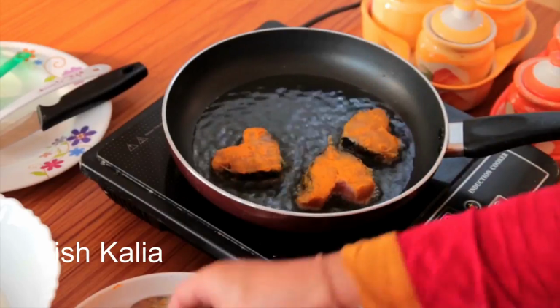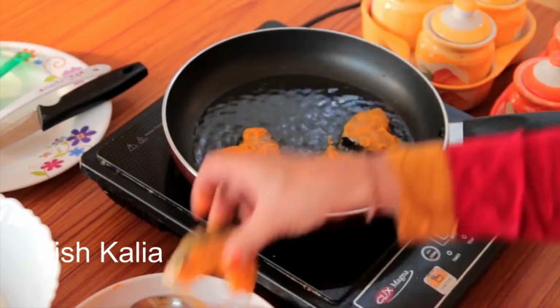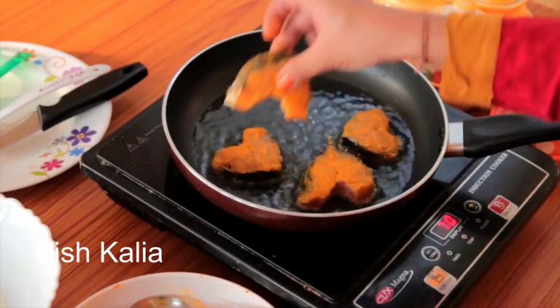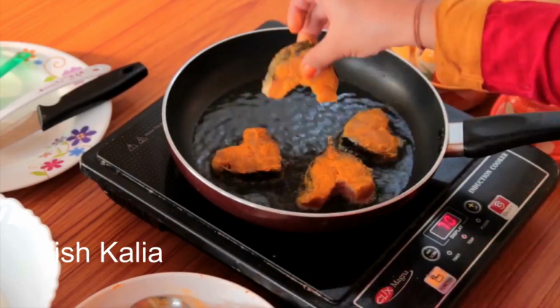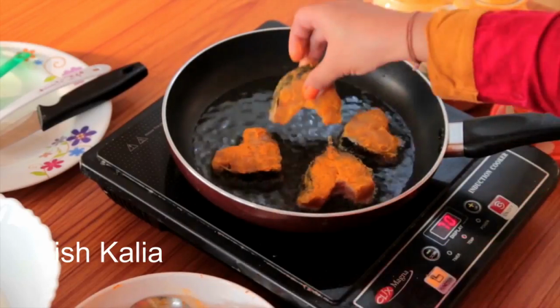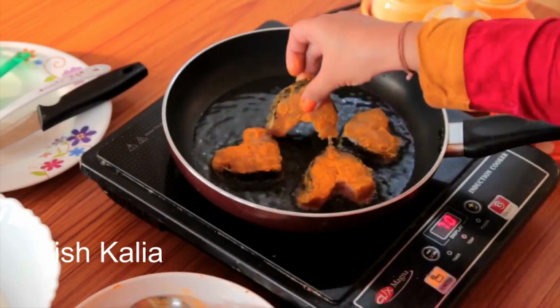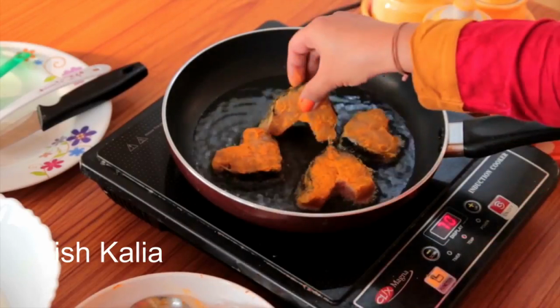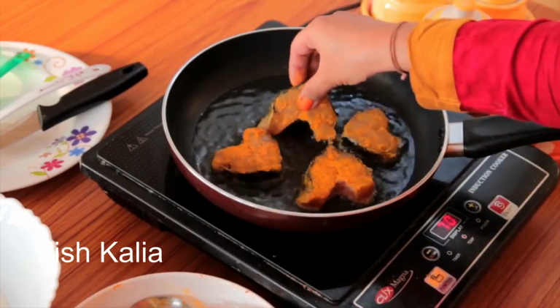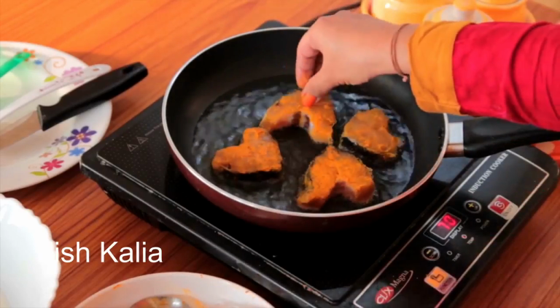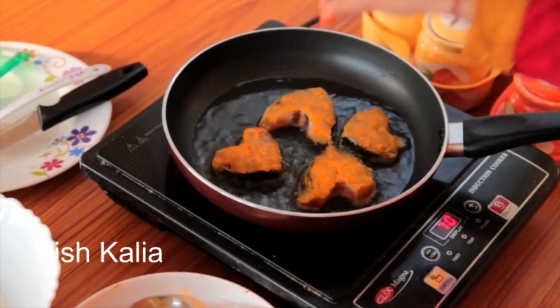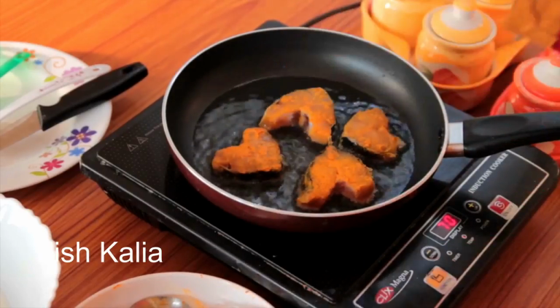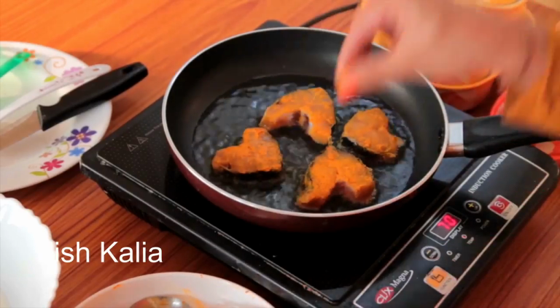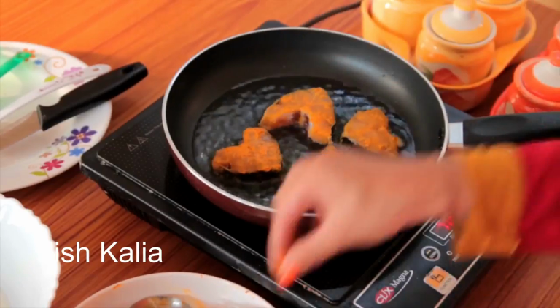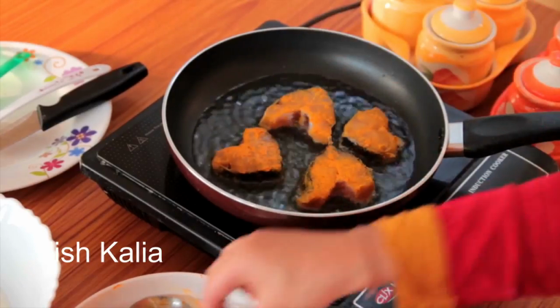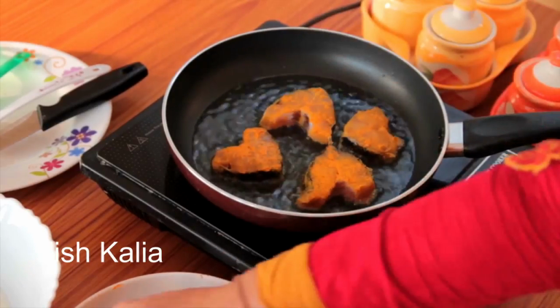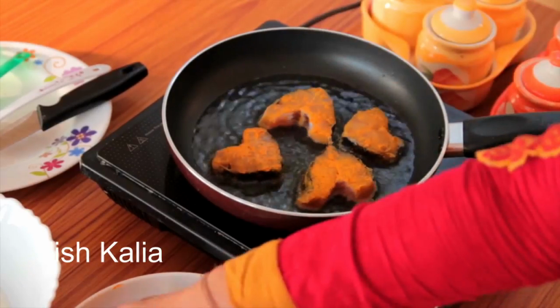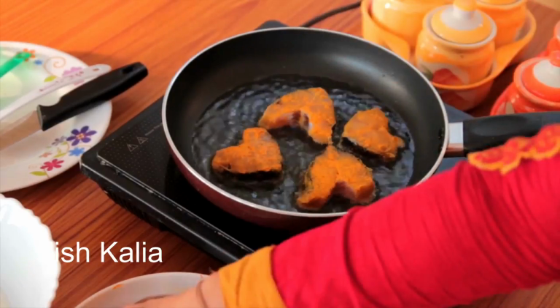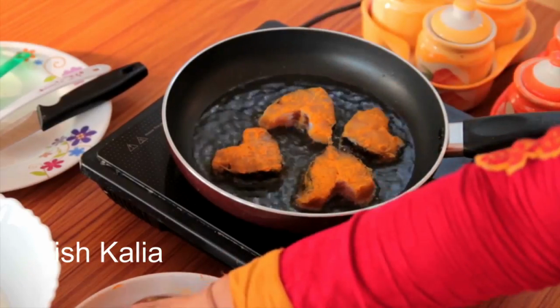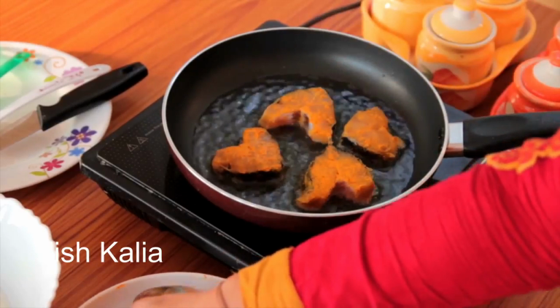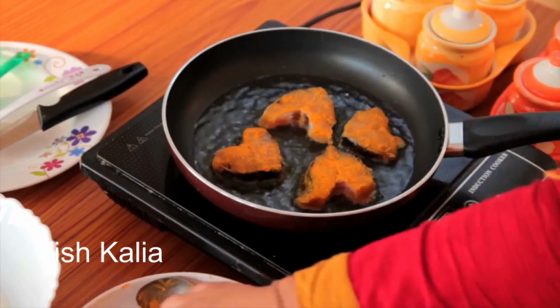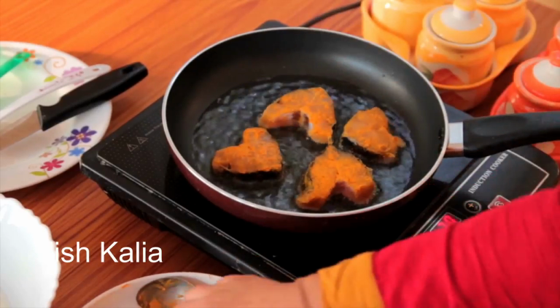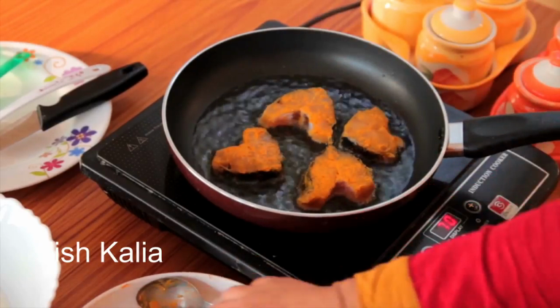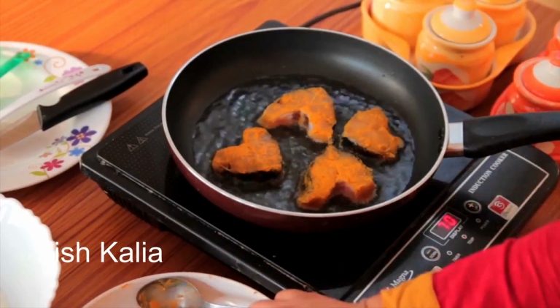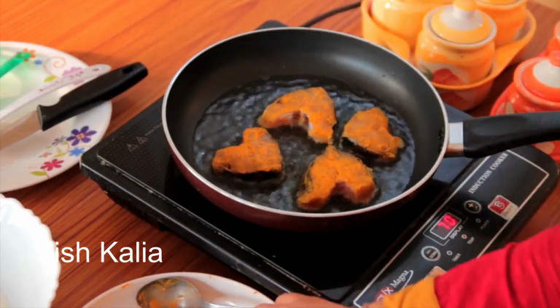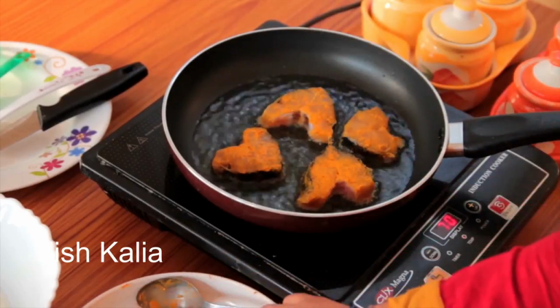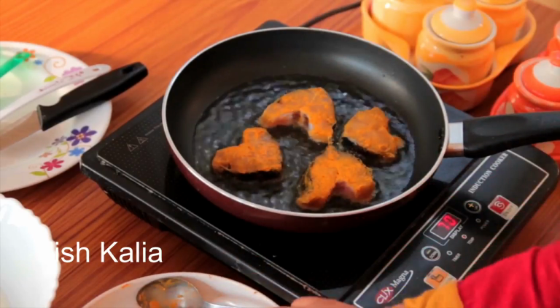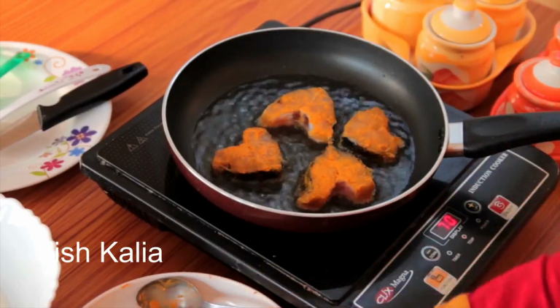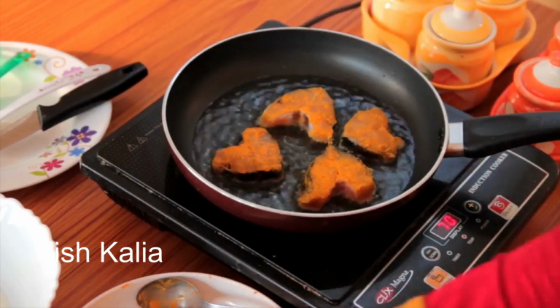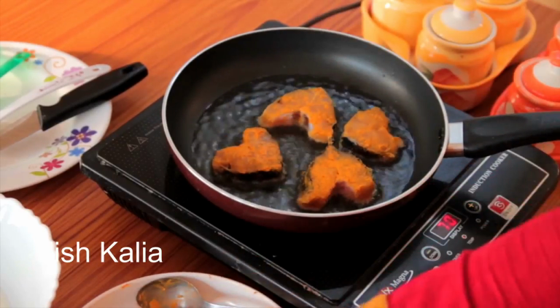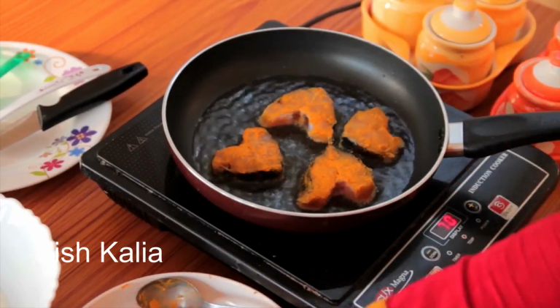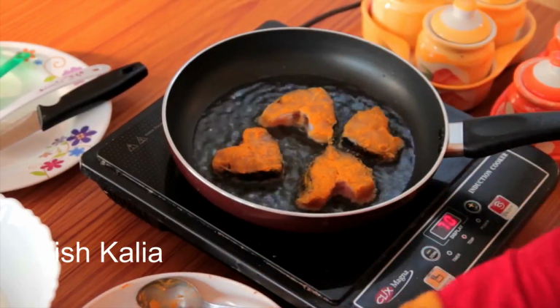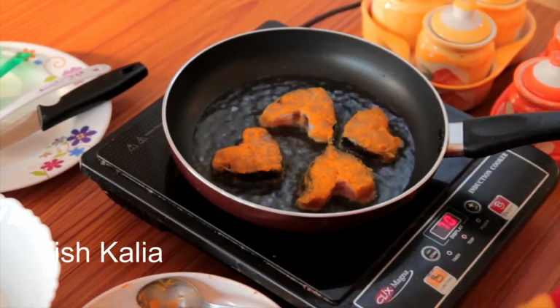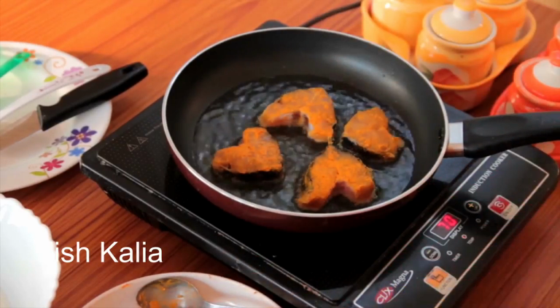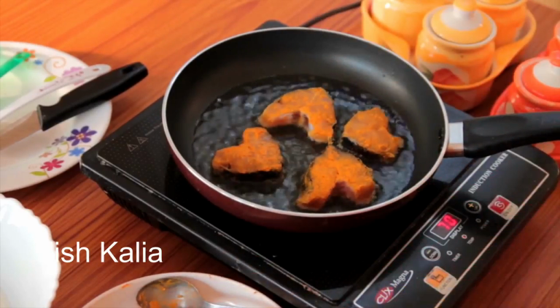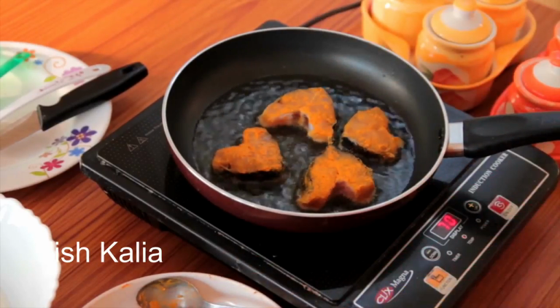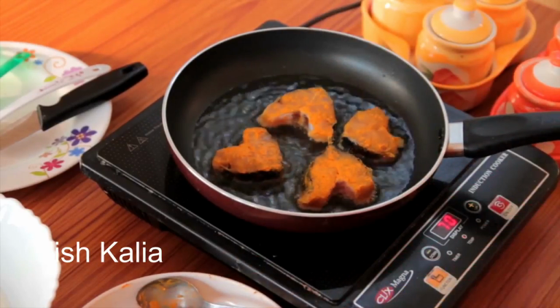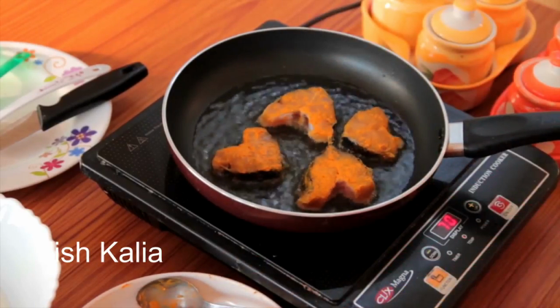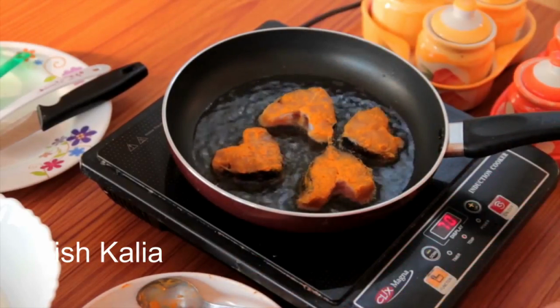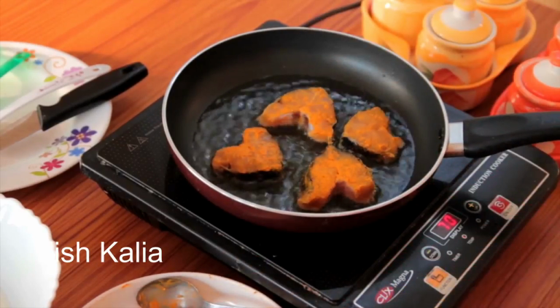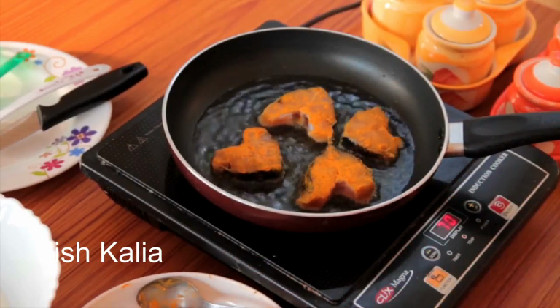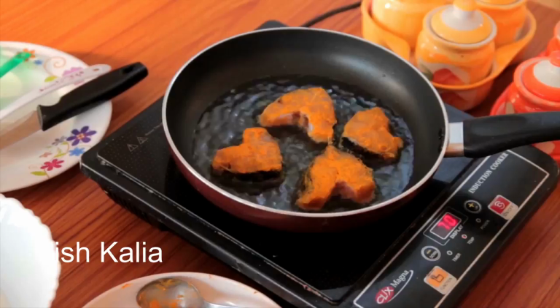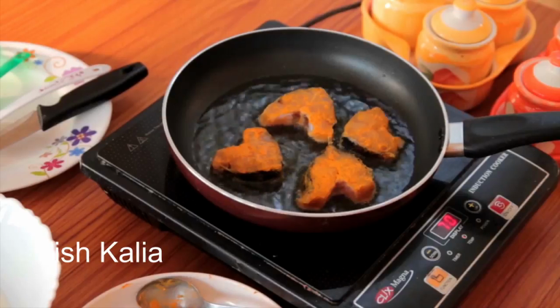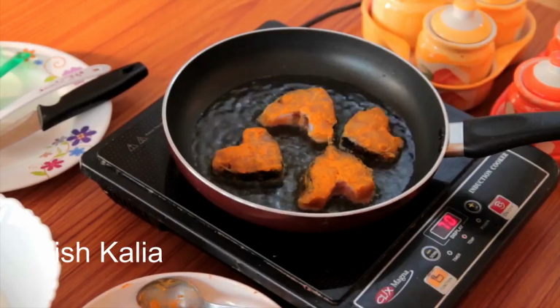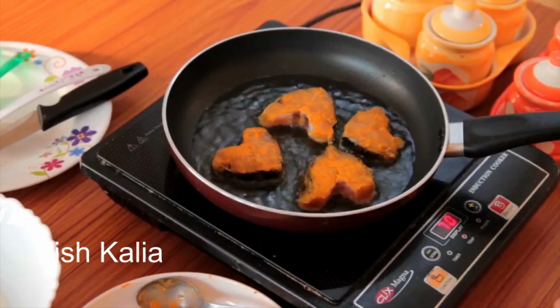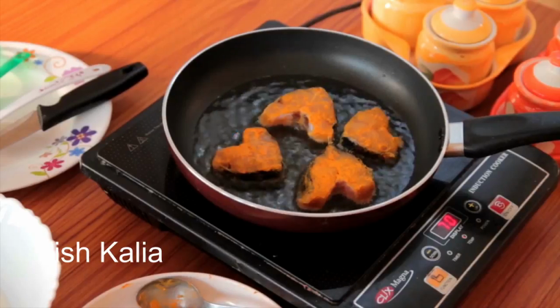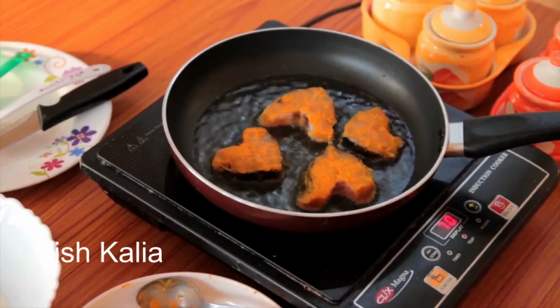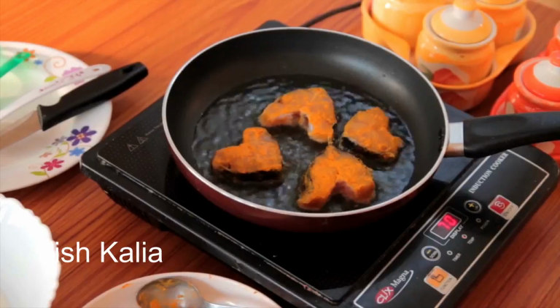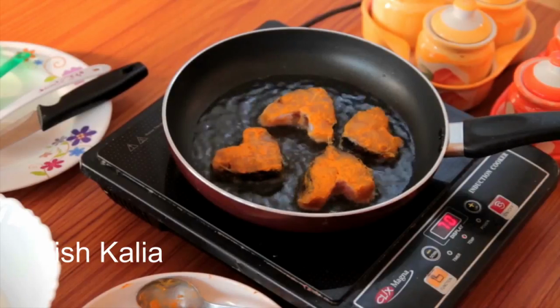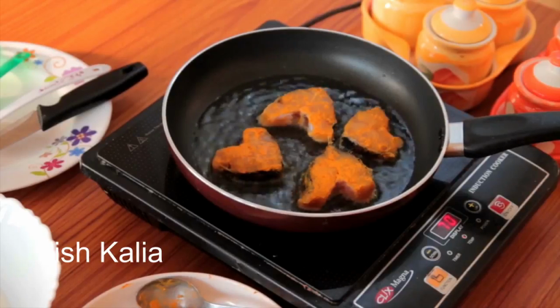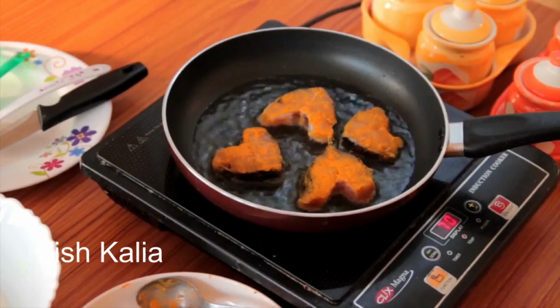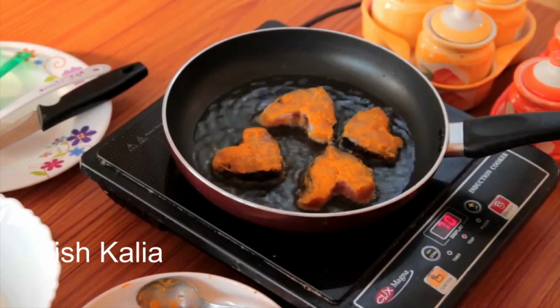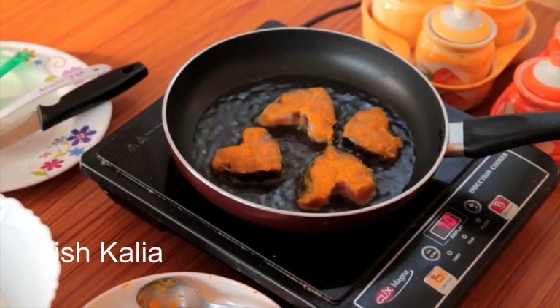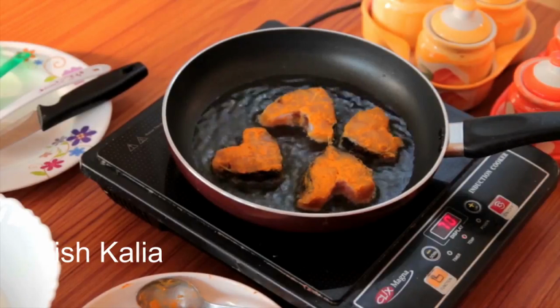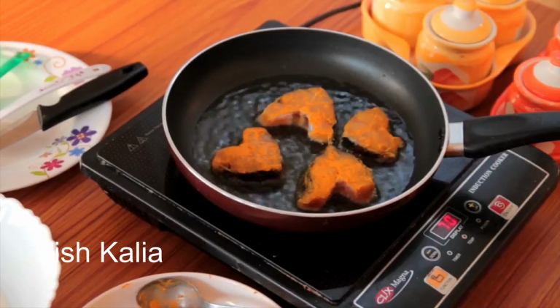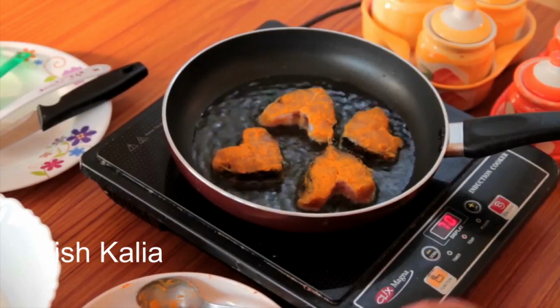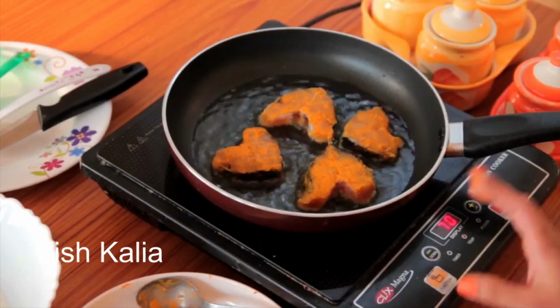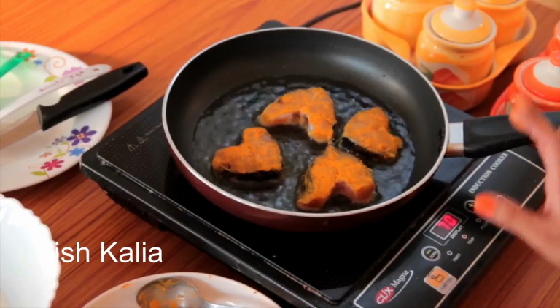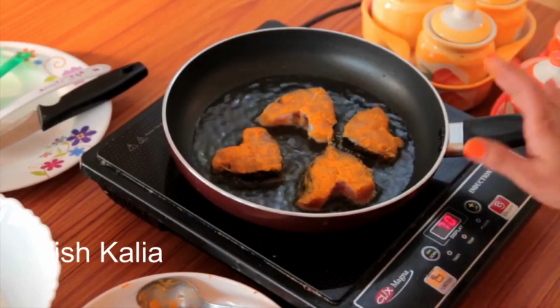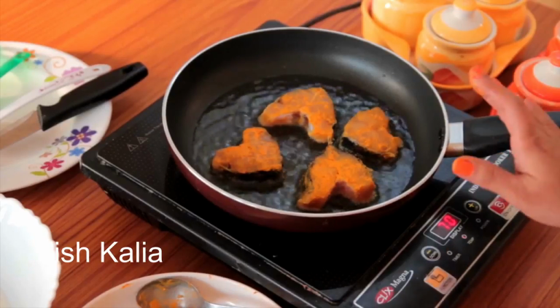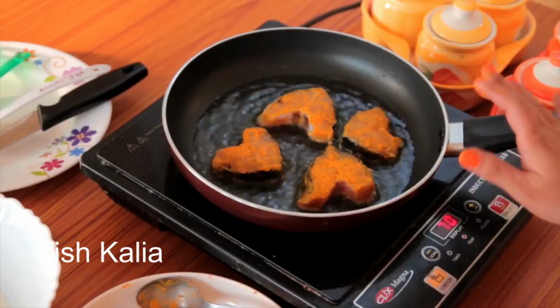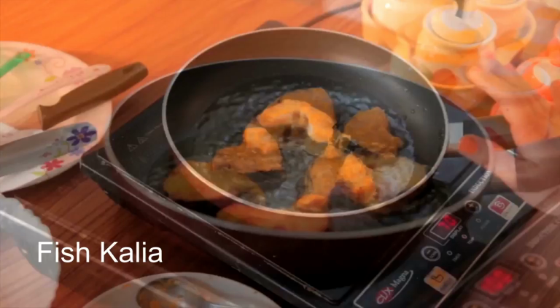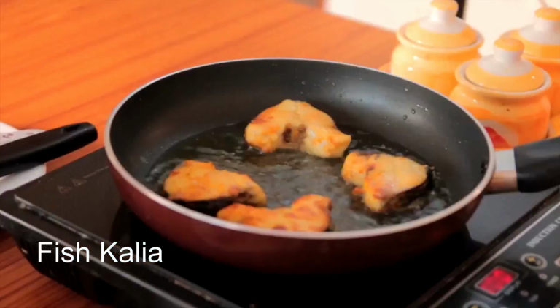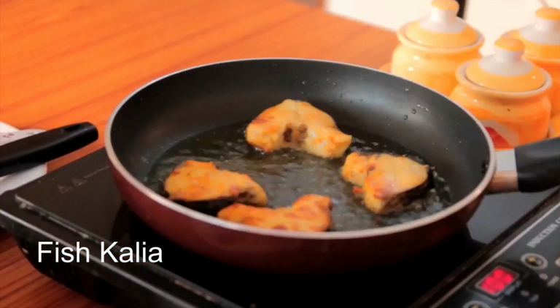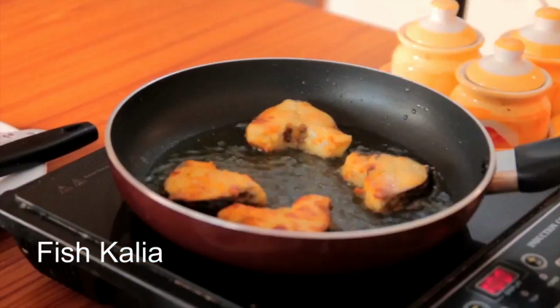Don't overcrowd the pan. If you put too much fish in the pan at a time, you won't be able to turn the sides.